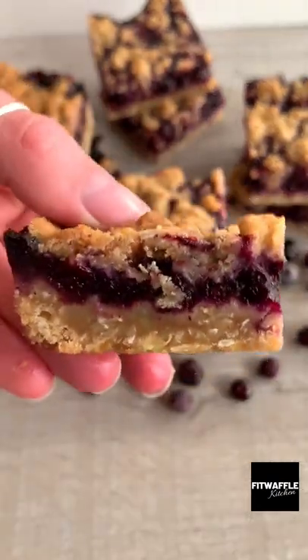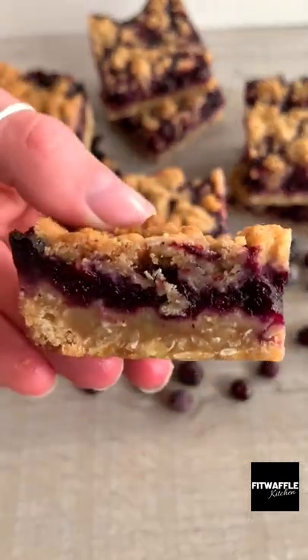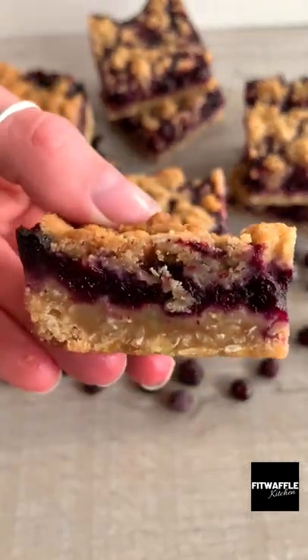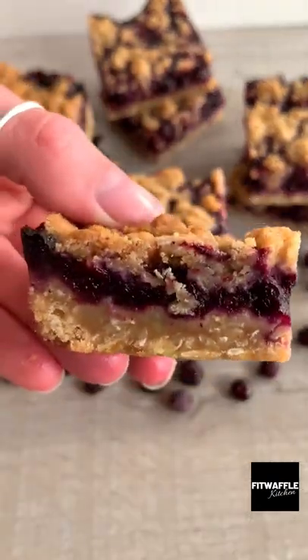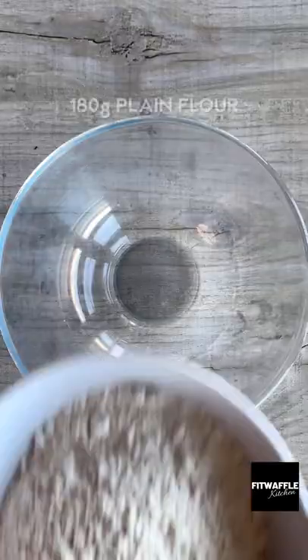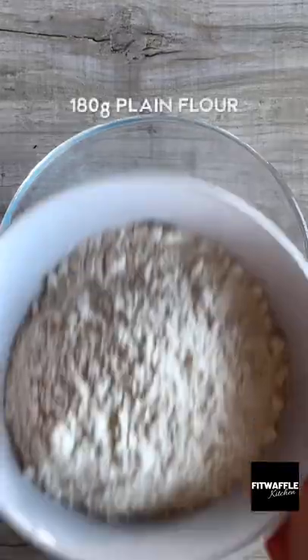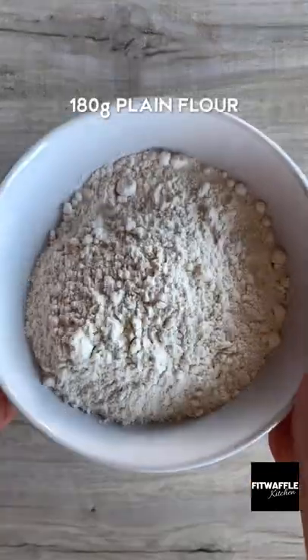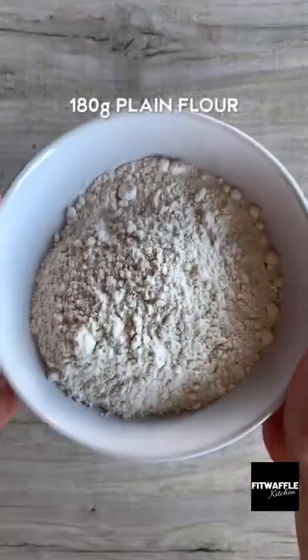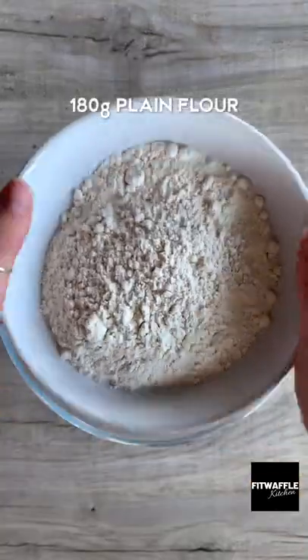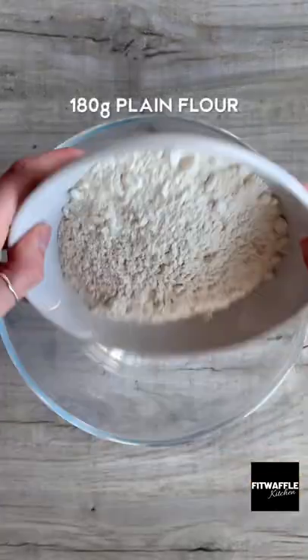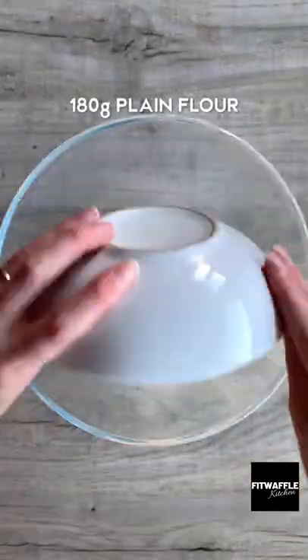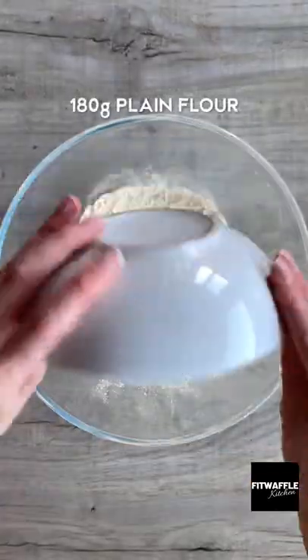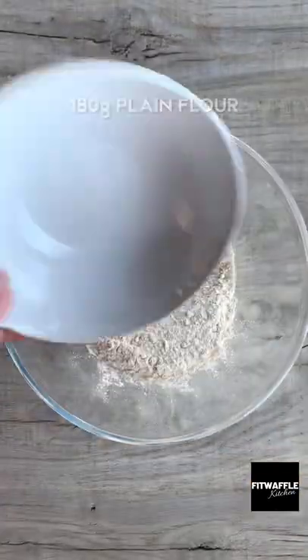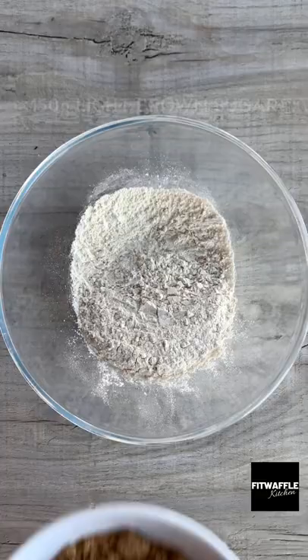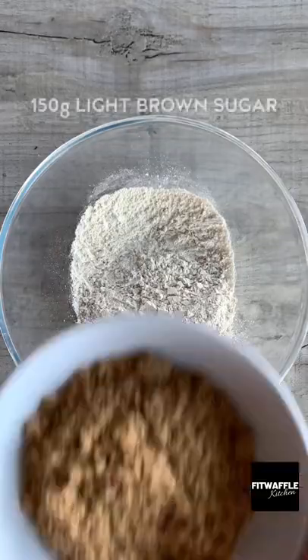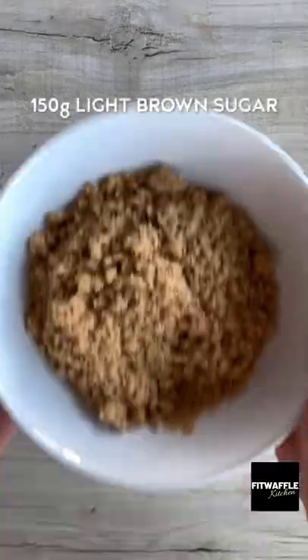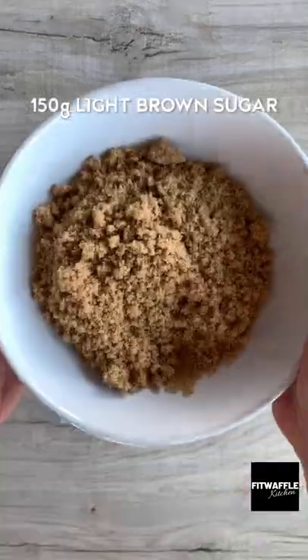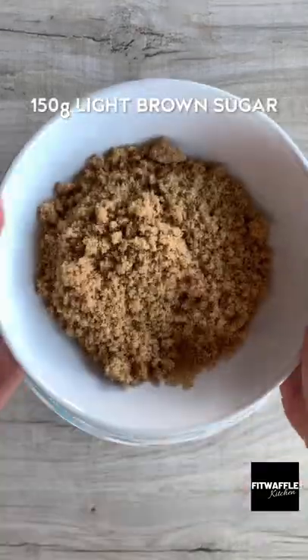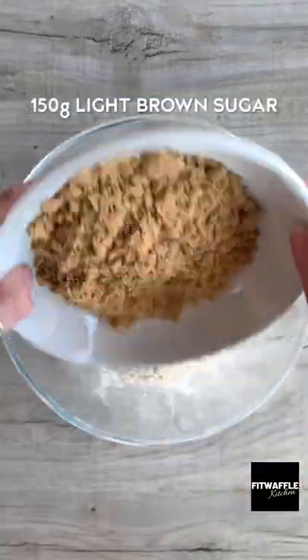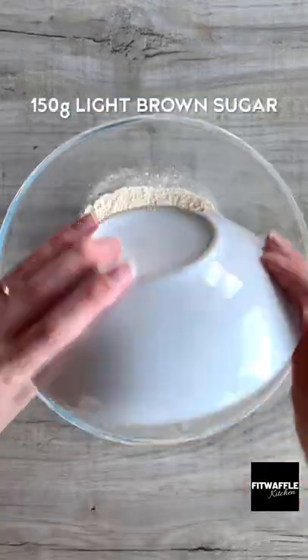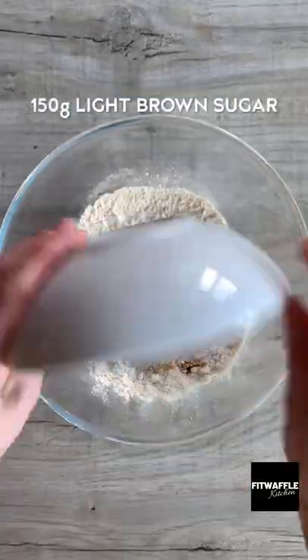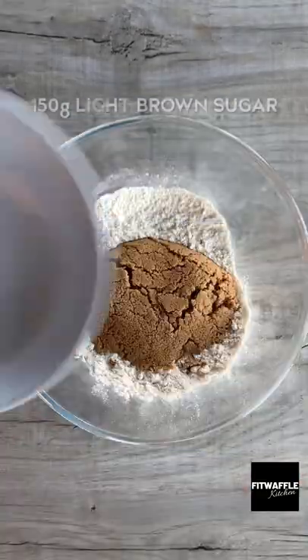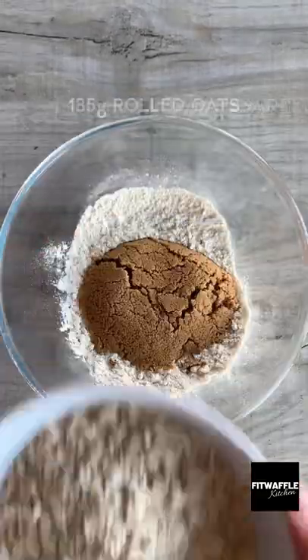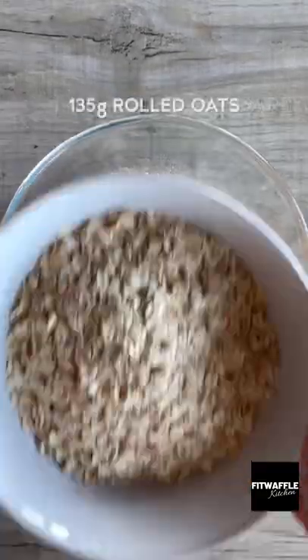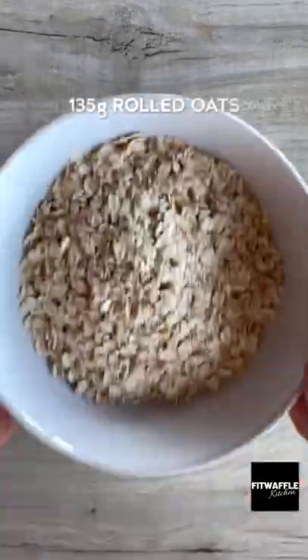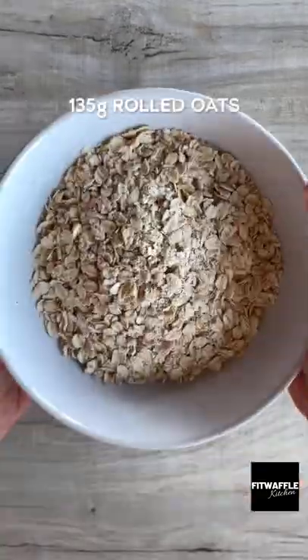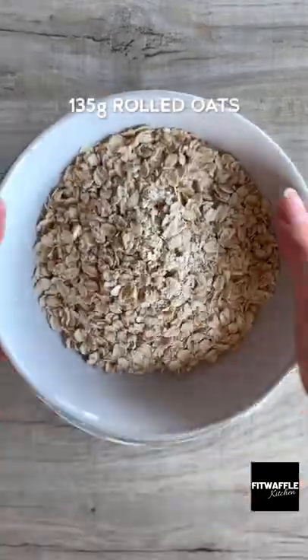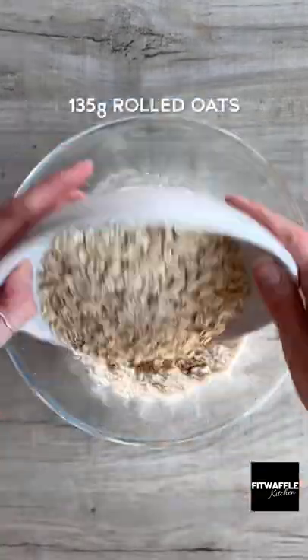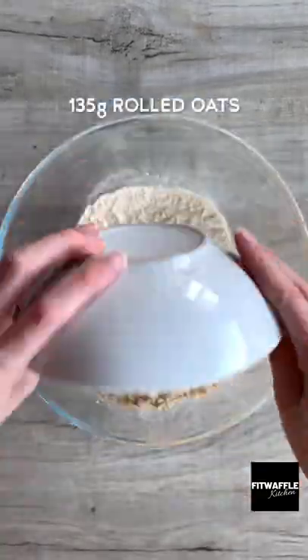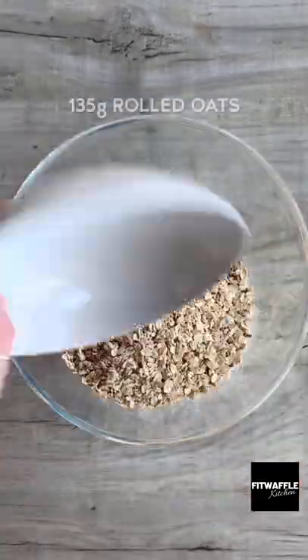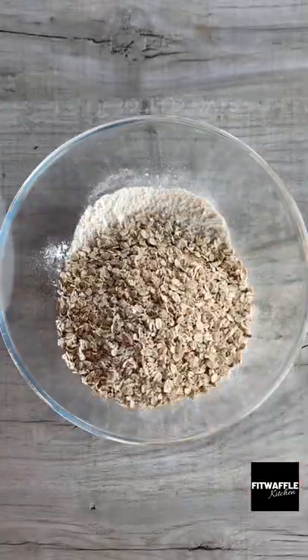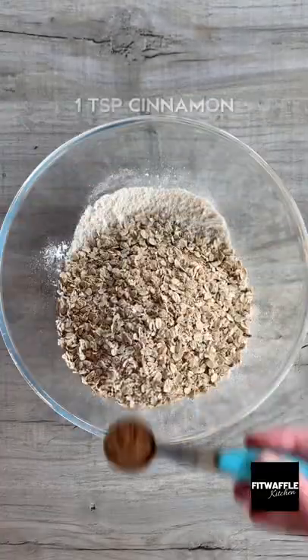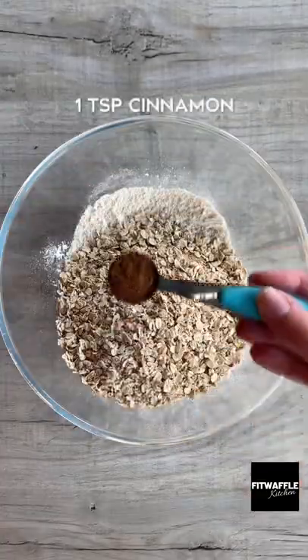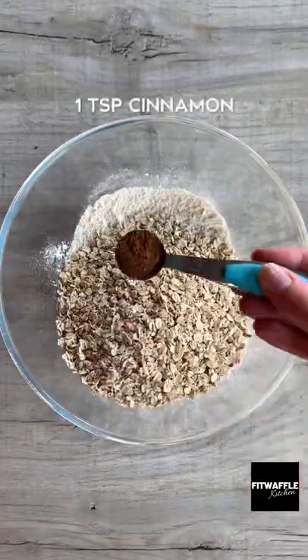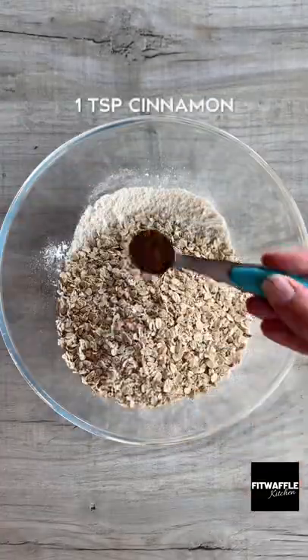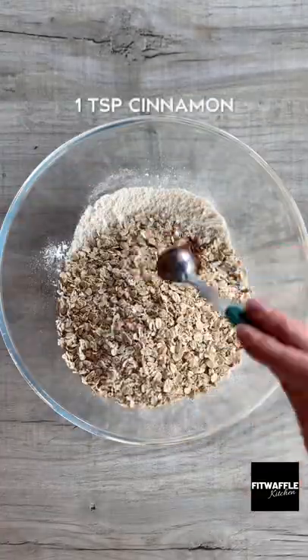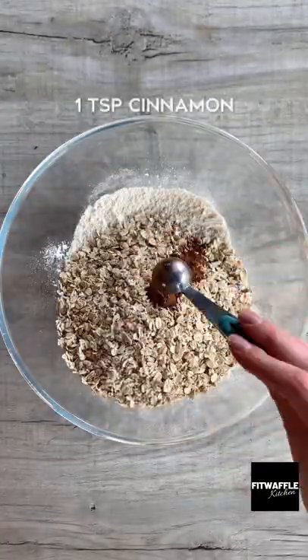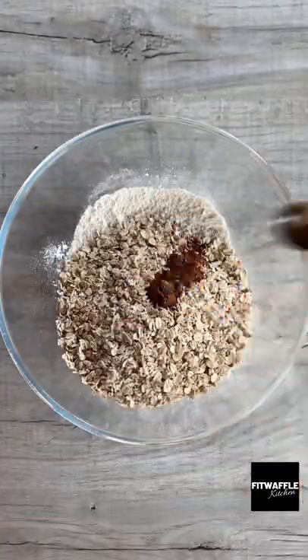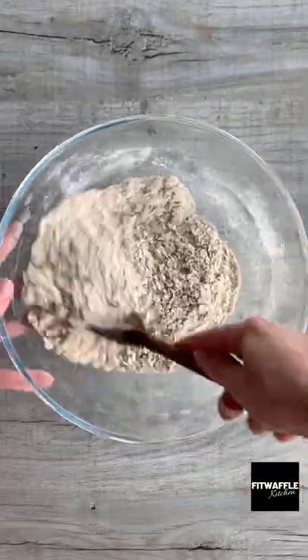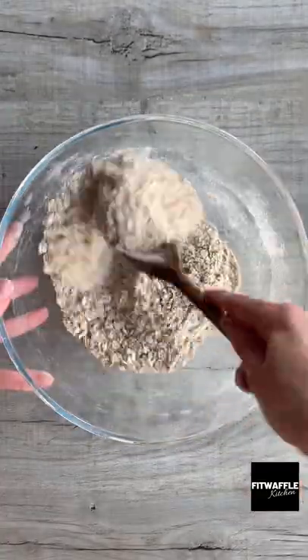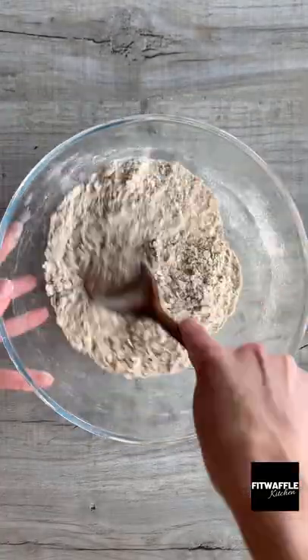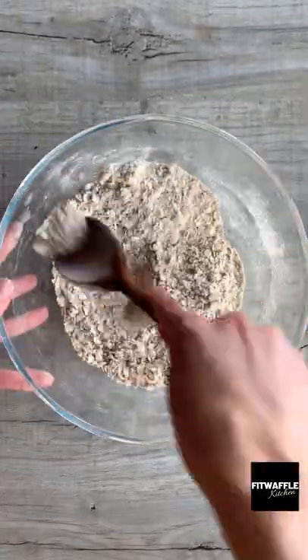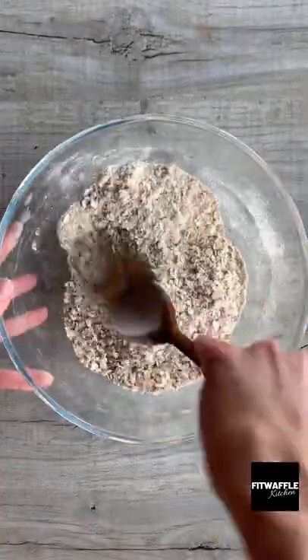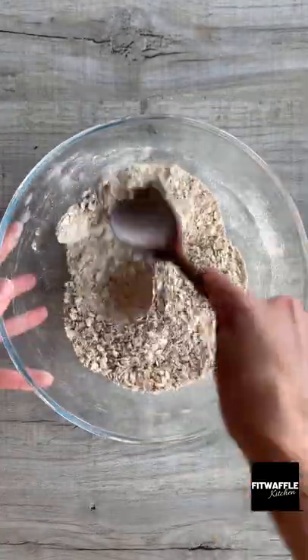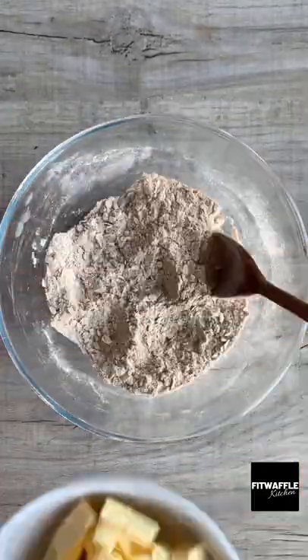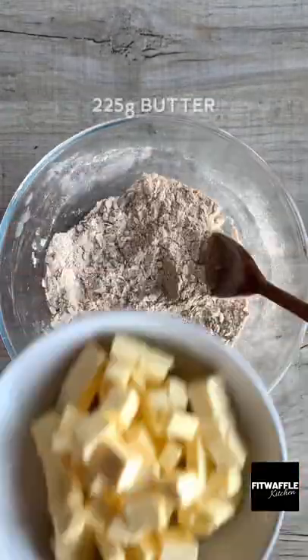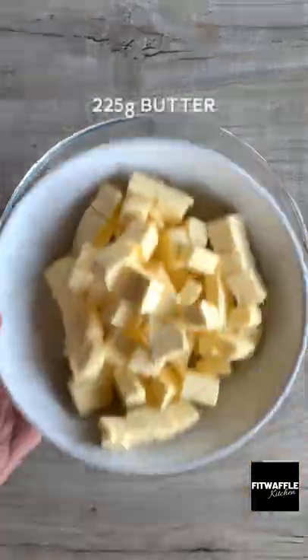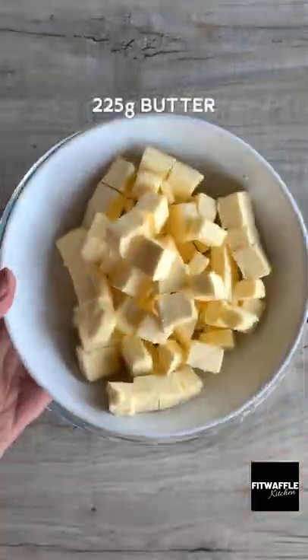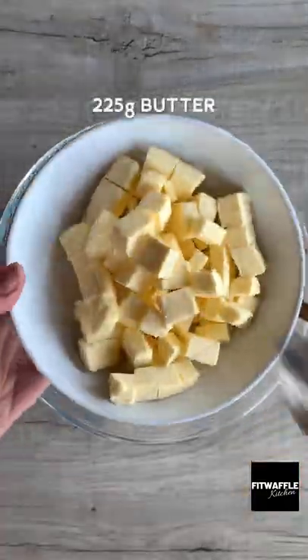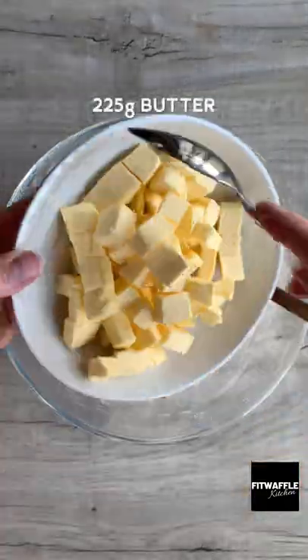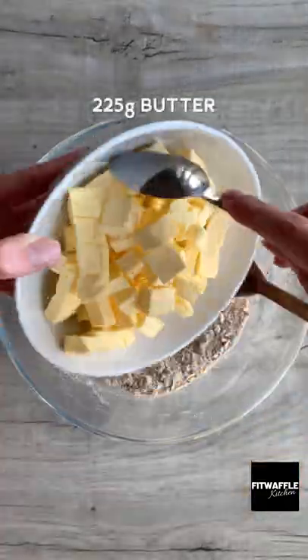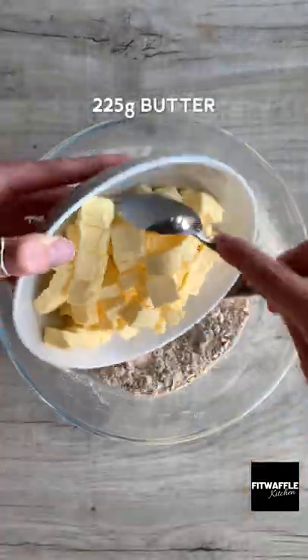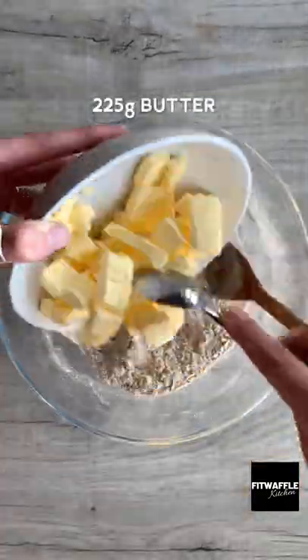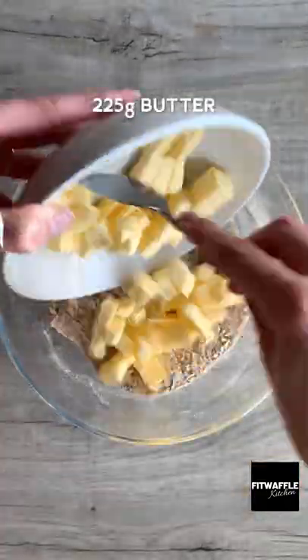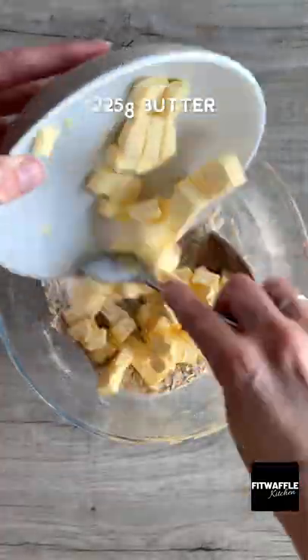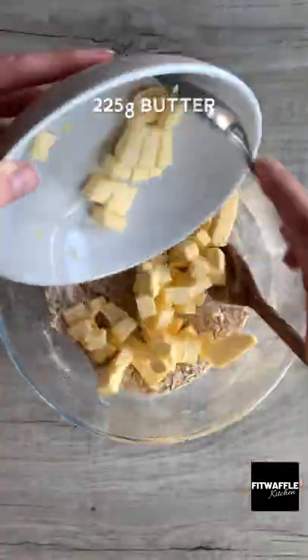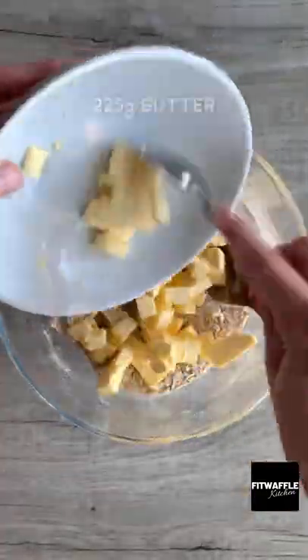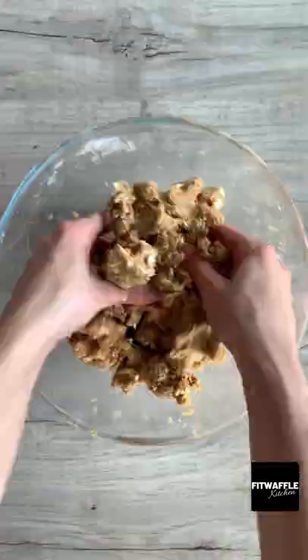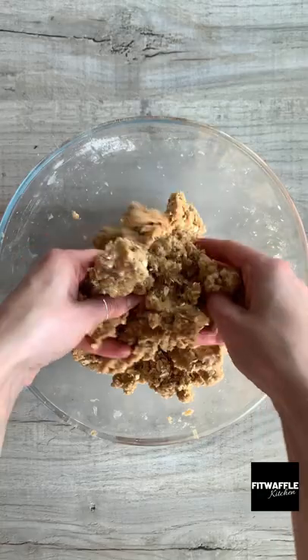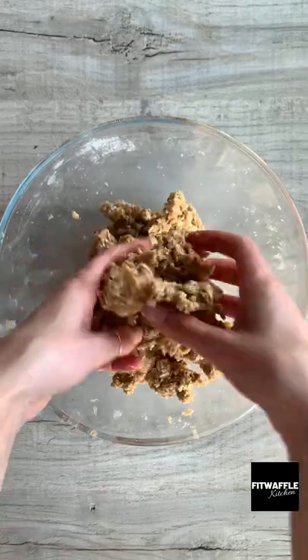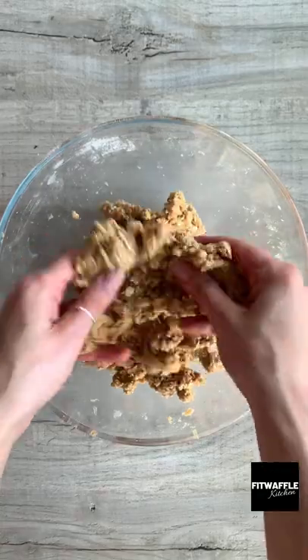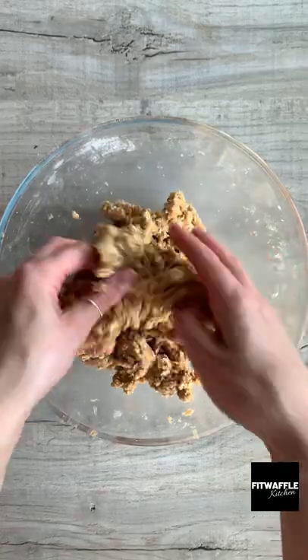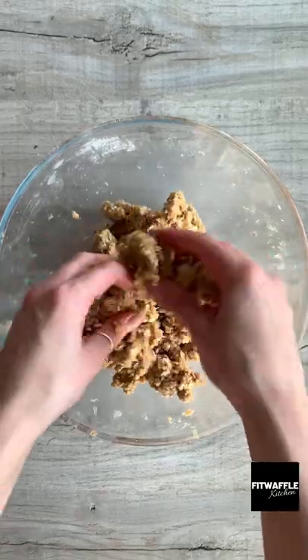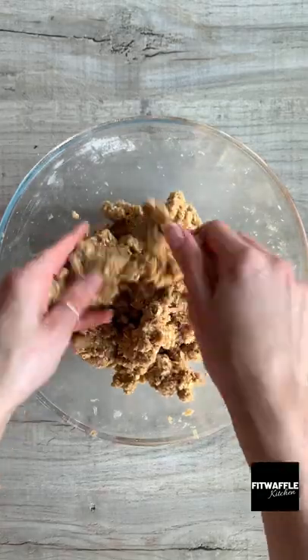First up, you need plain flour, light brown sugar, rolled oats and cinnamon. Mix these all together. Then add cold butter and mix together with your hands.